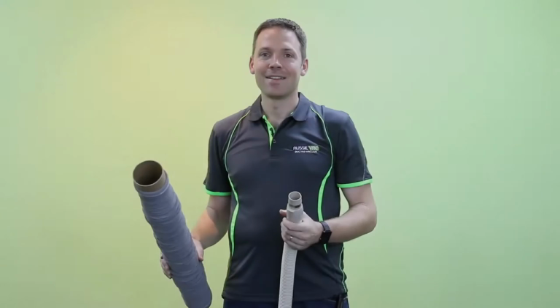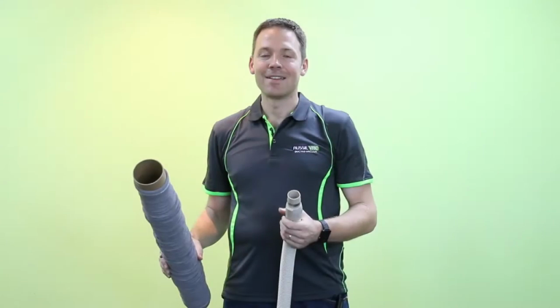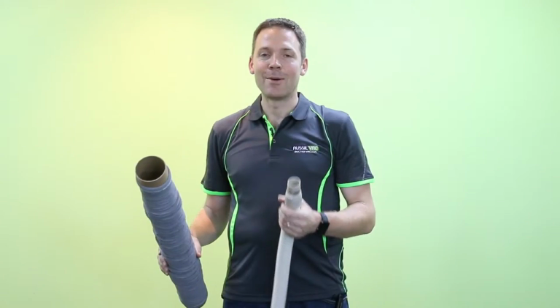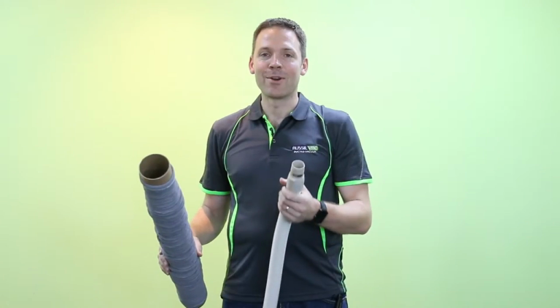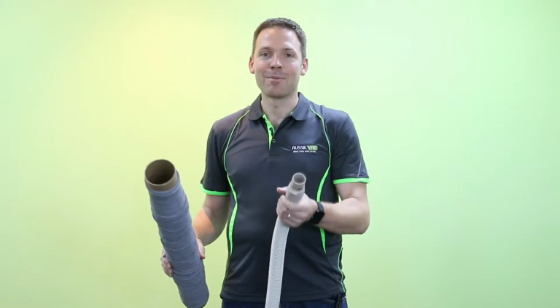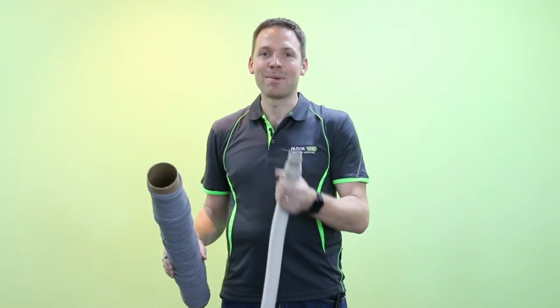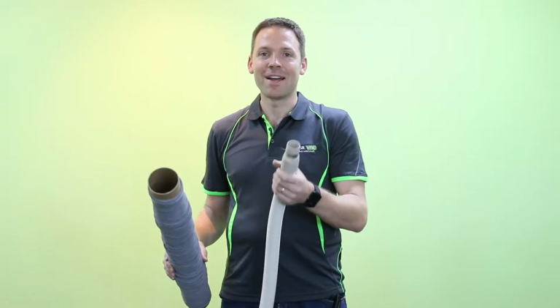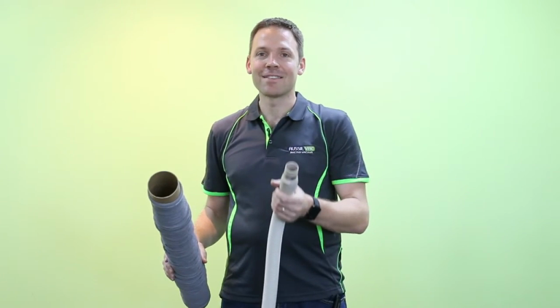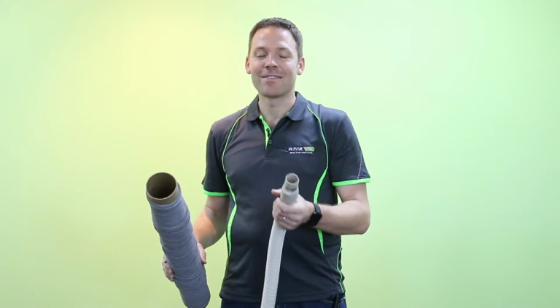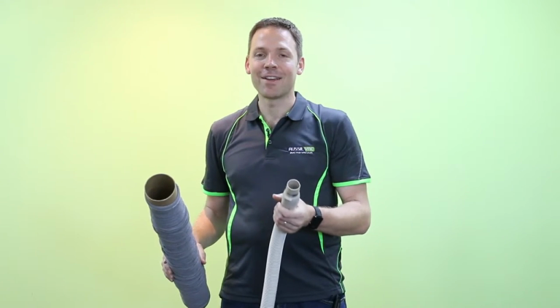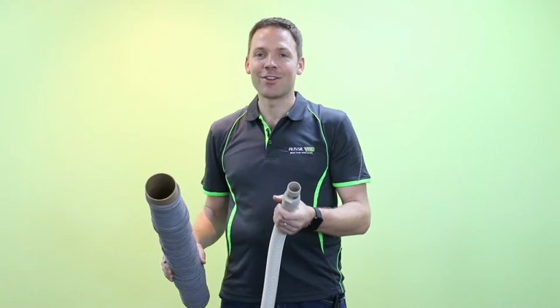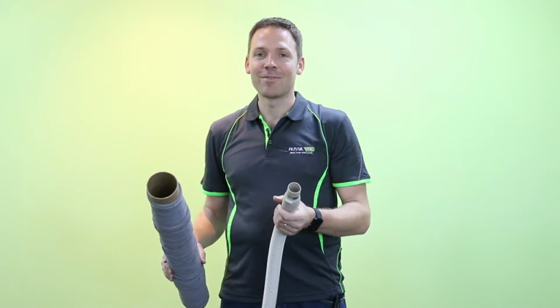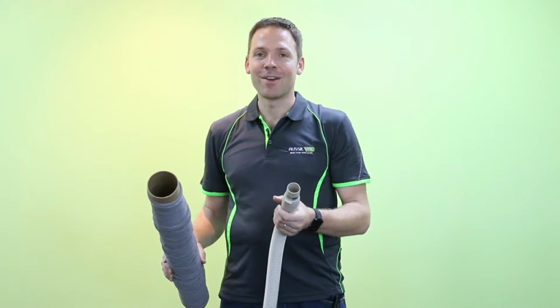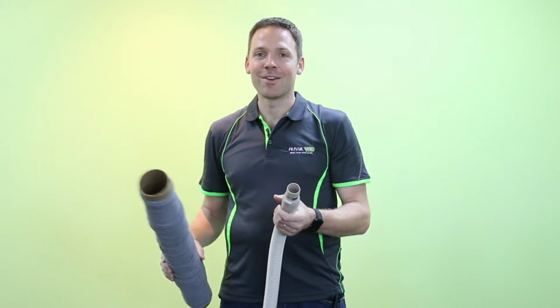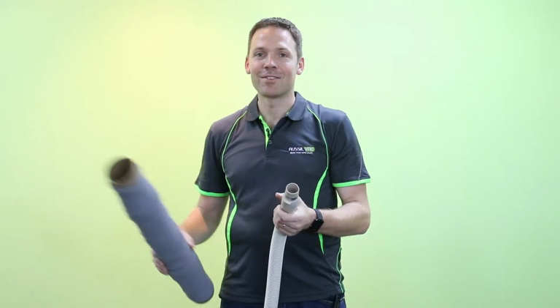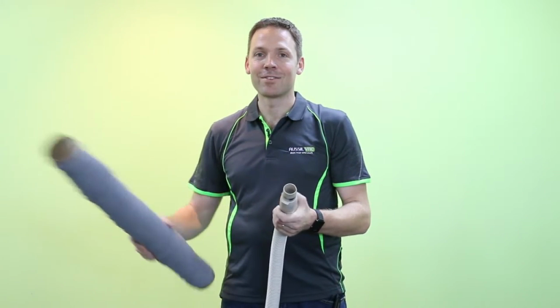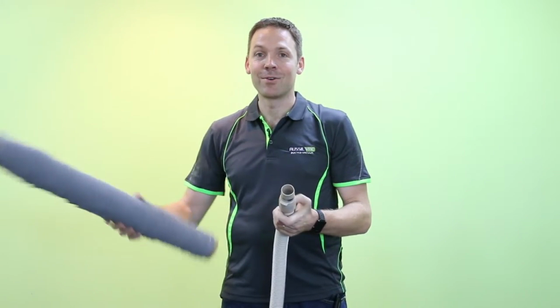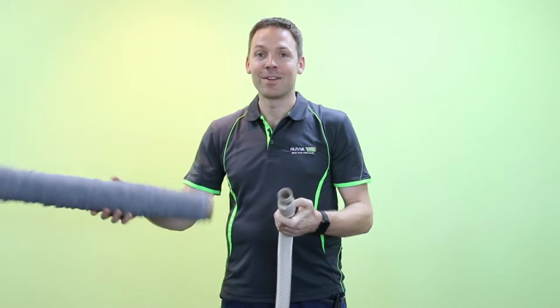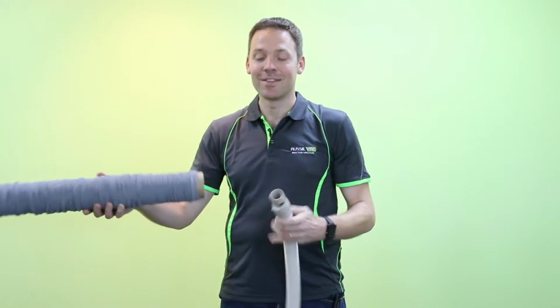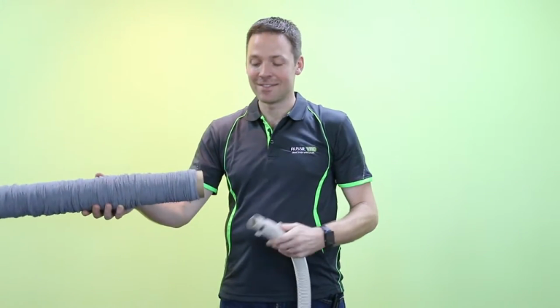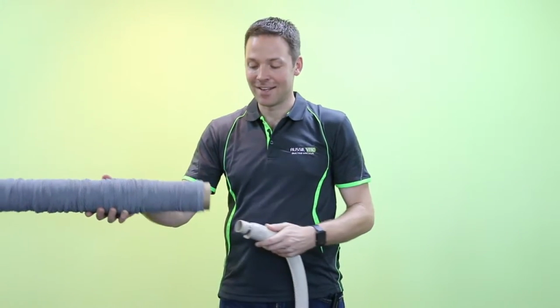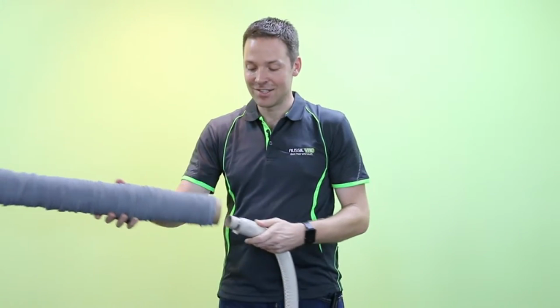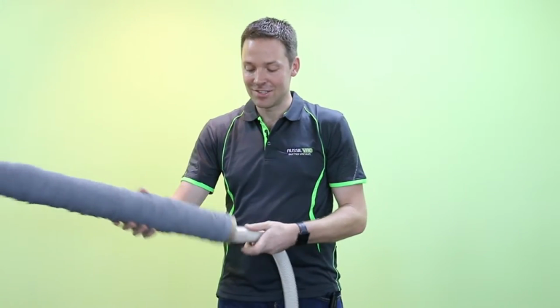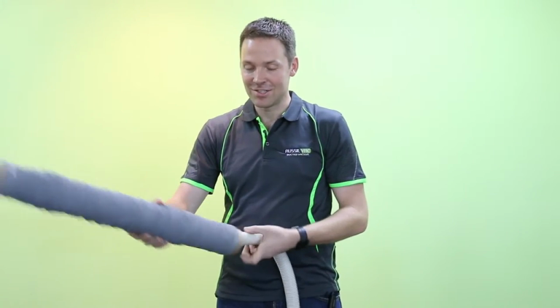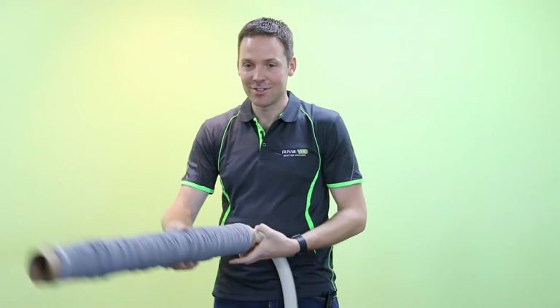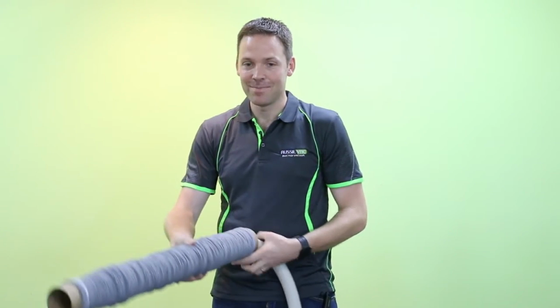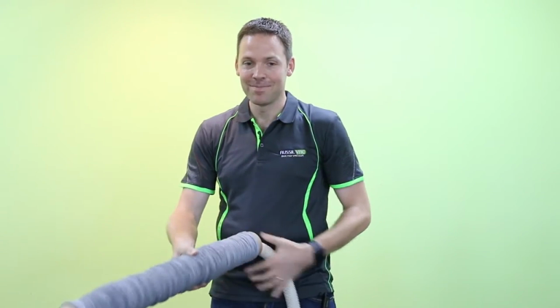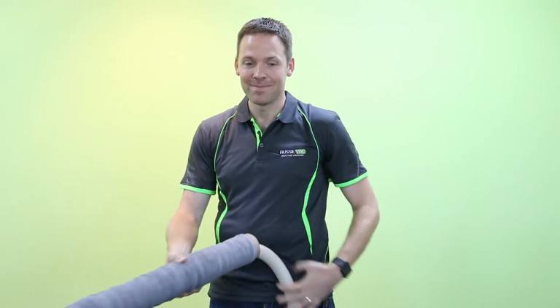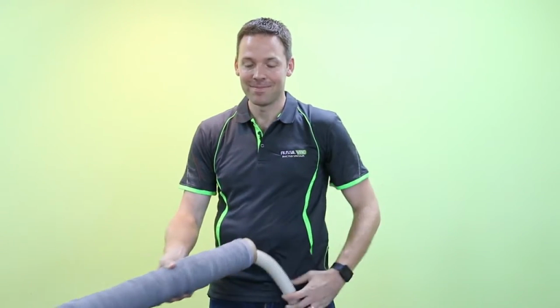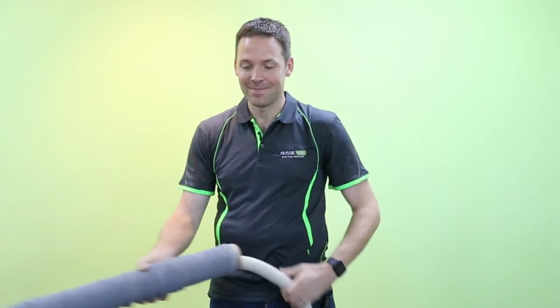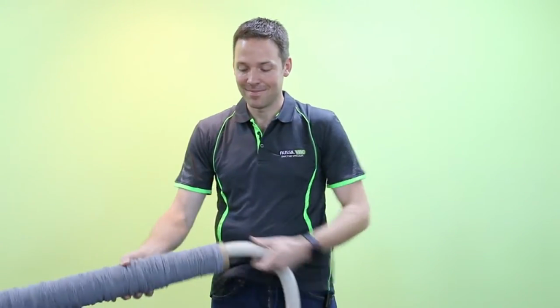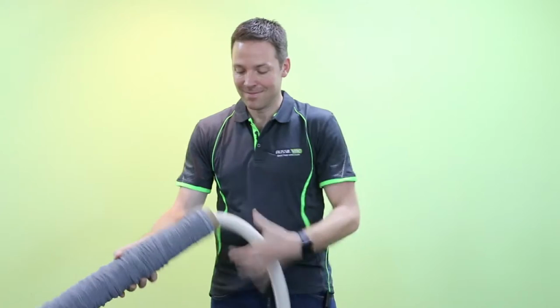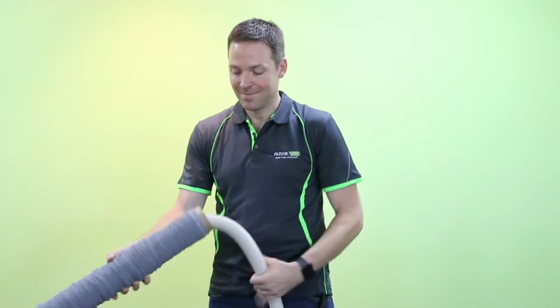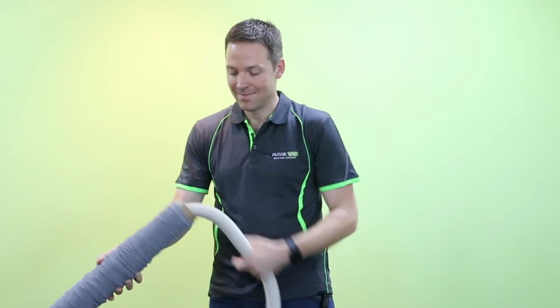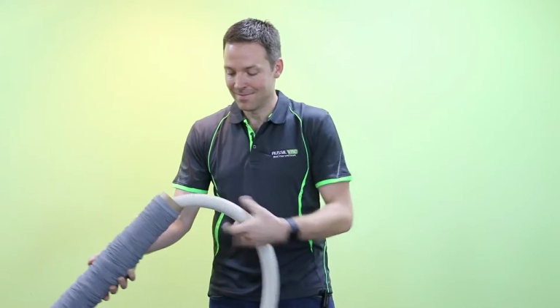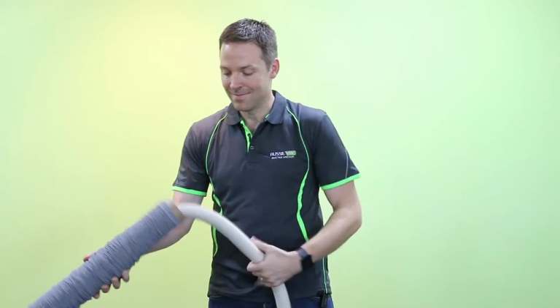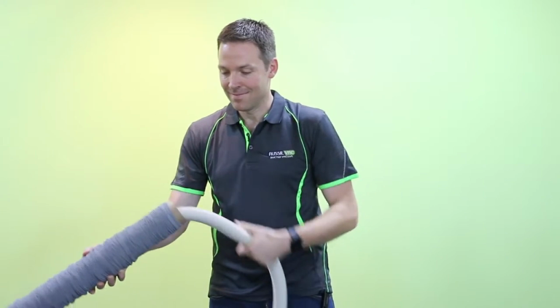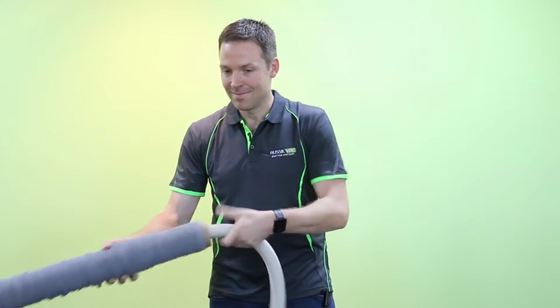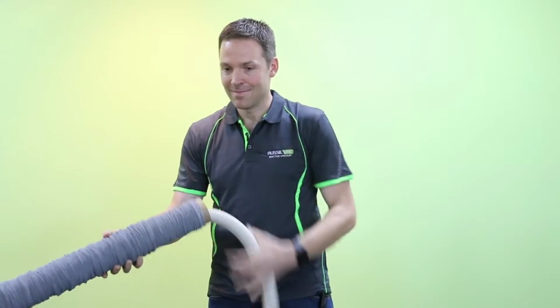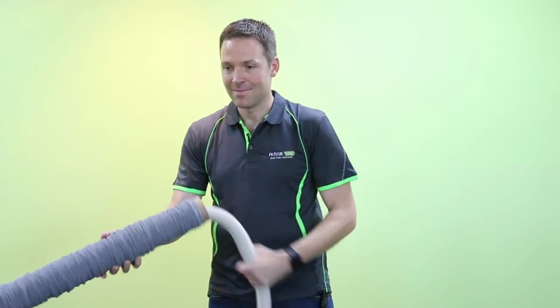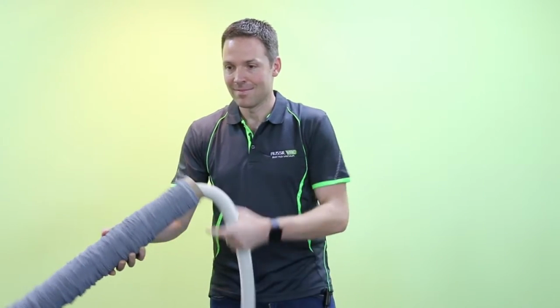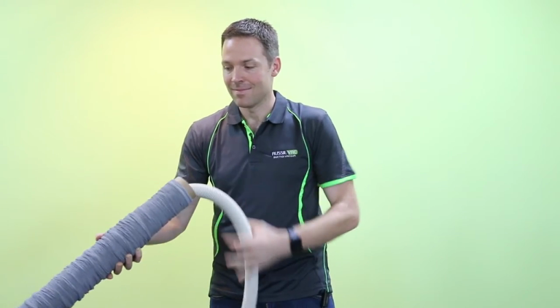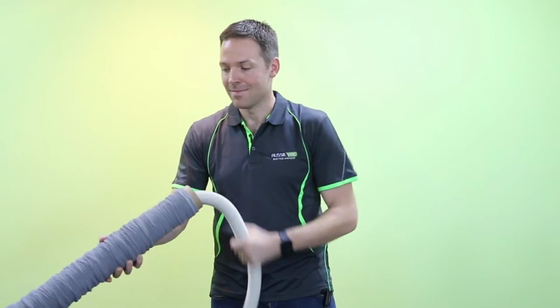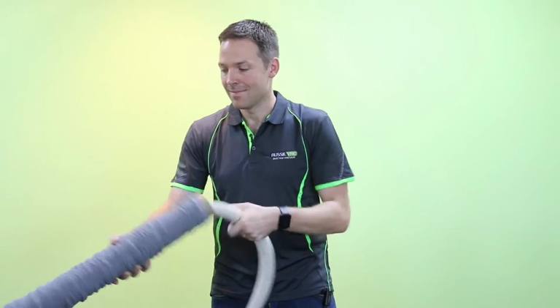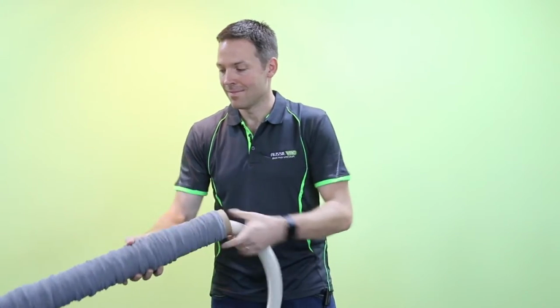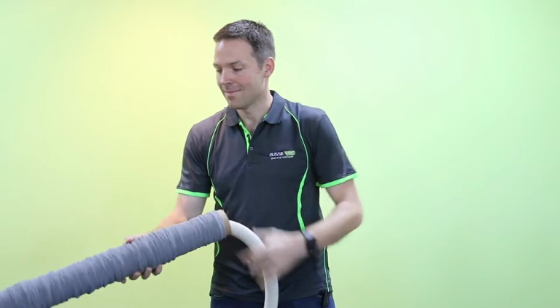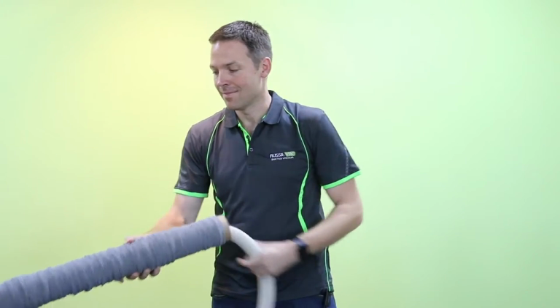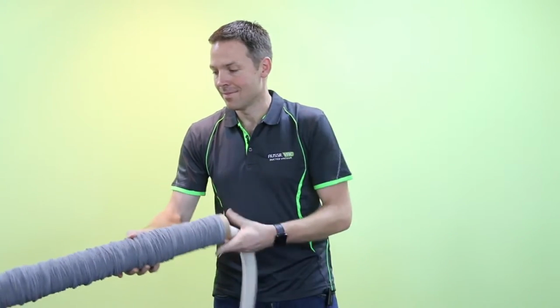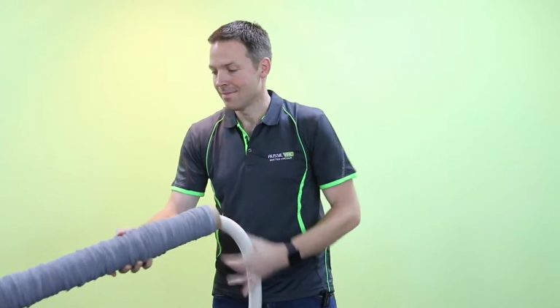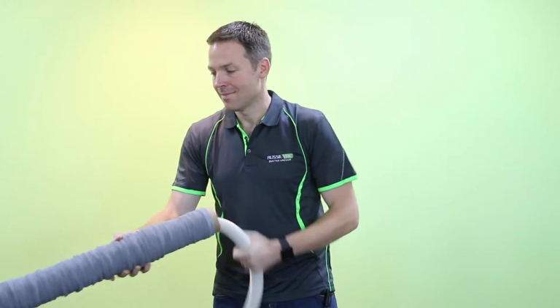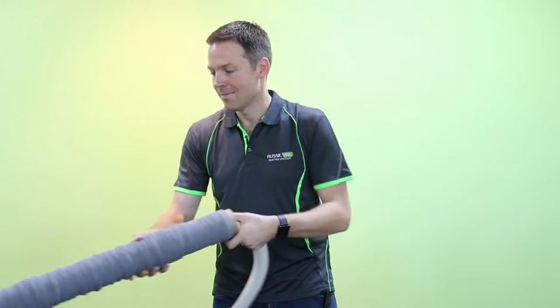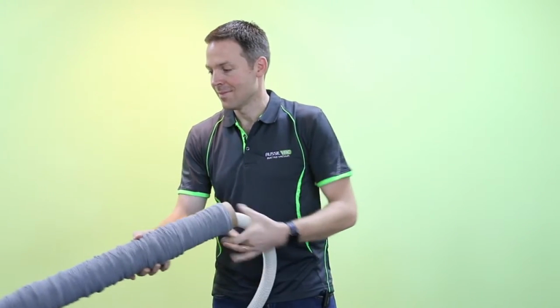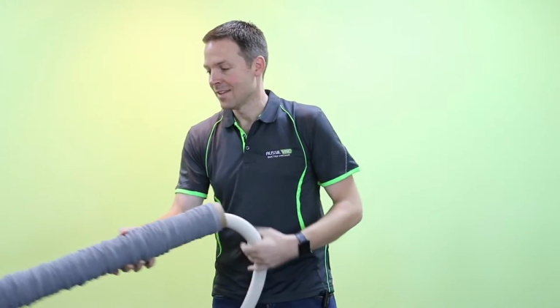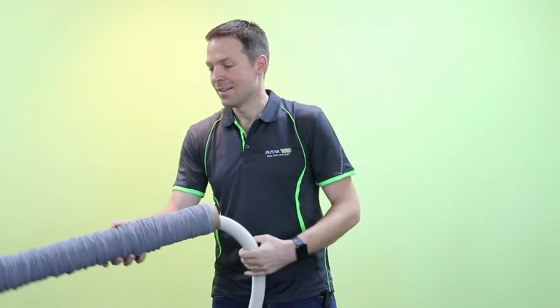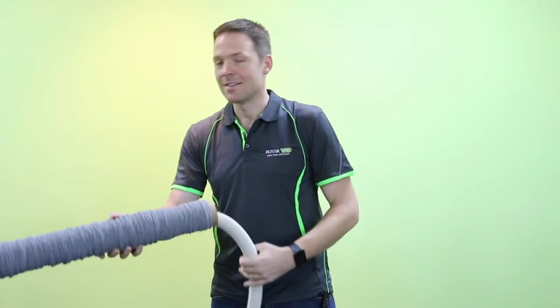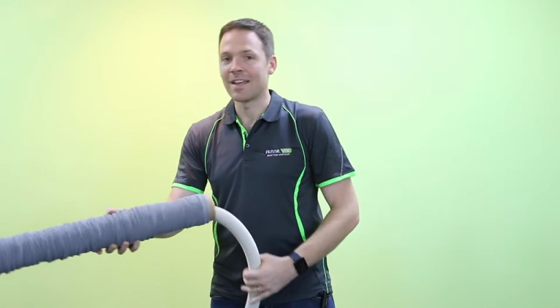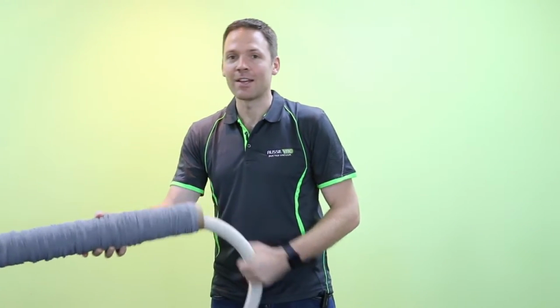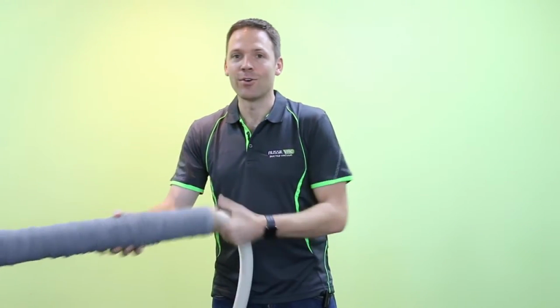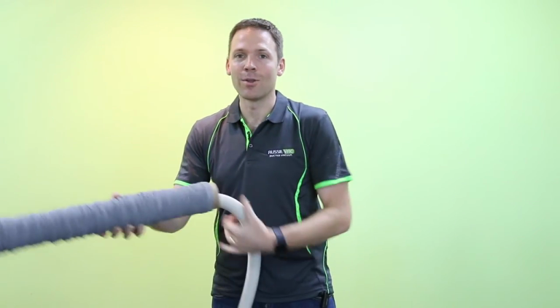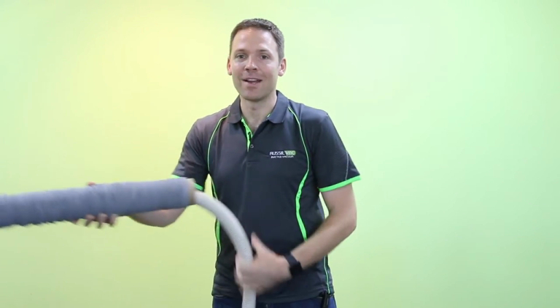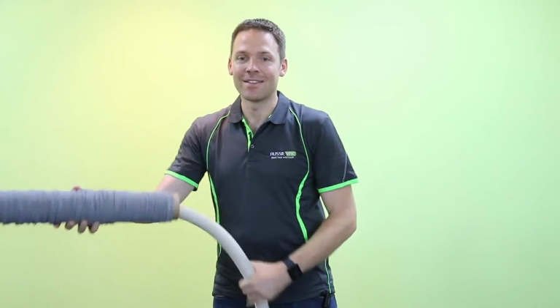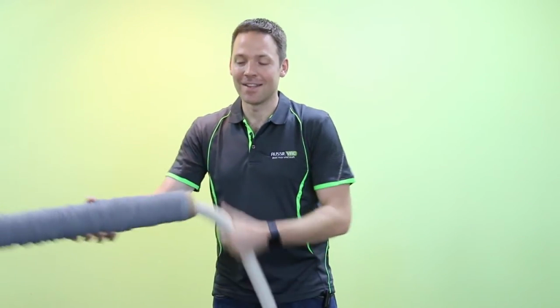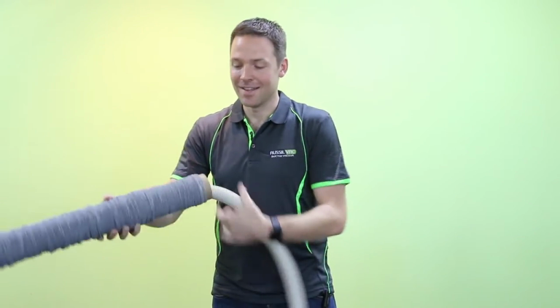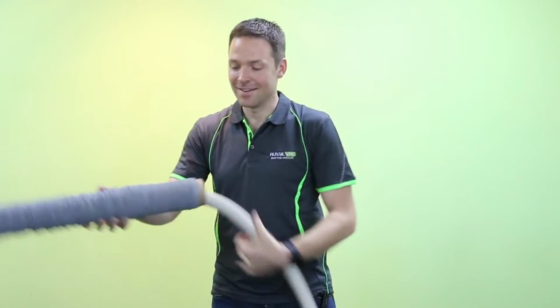Now we're going to pass the vacuum hose through the installation tube, and take it all the way to the end.